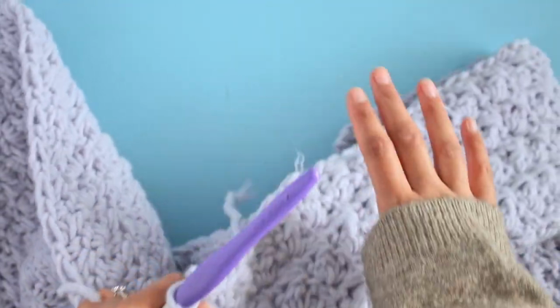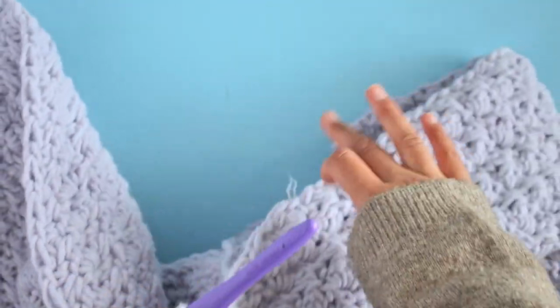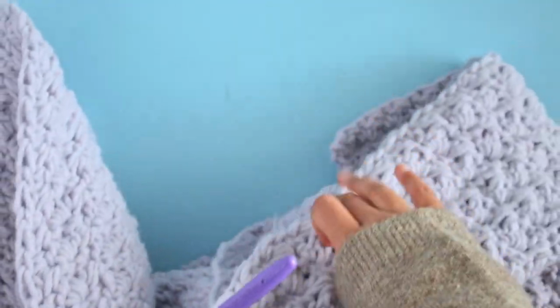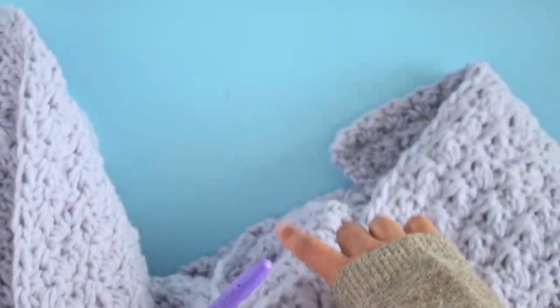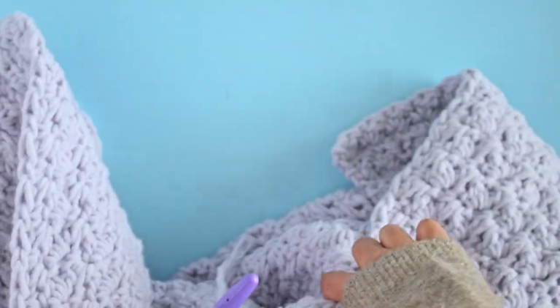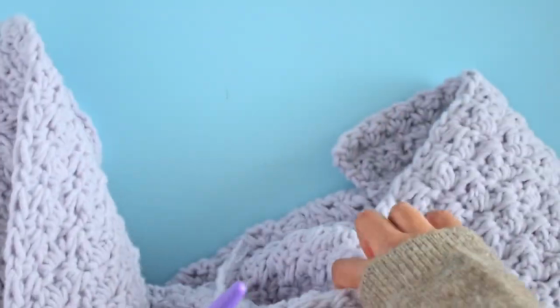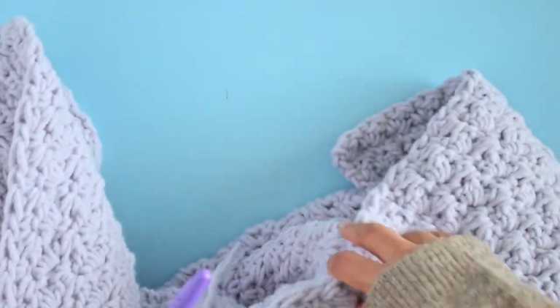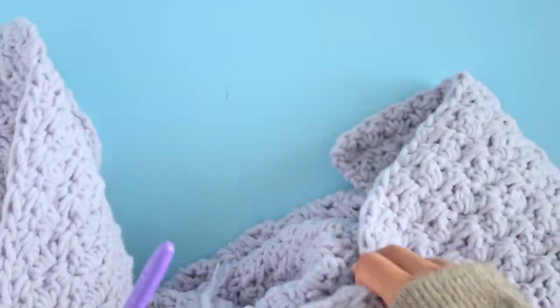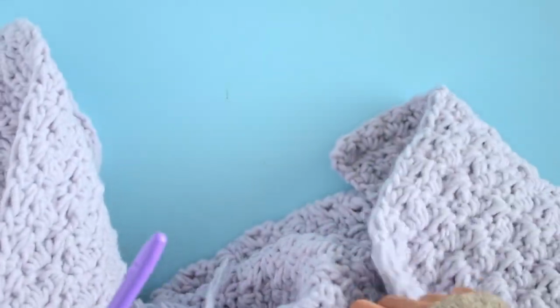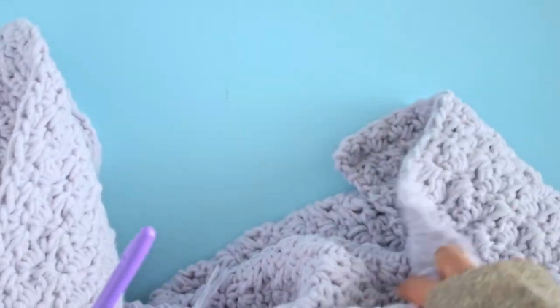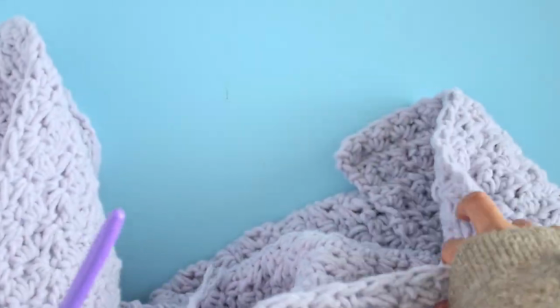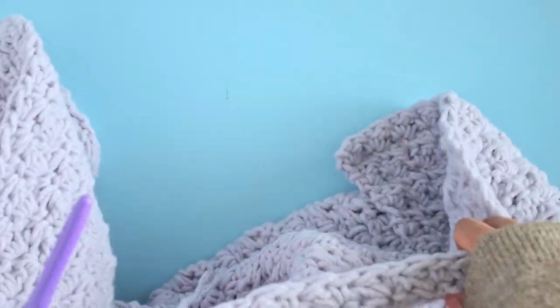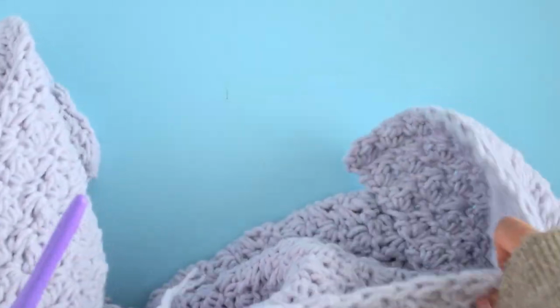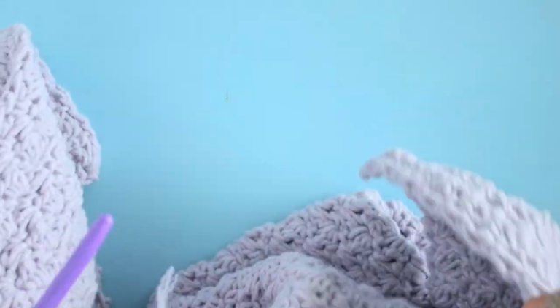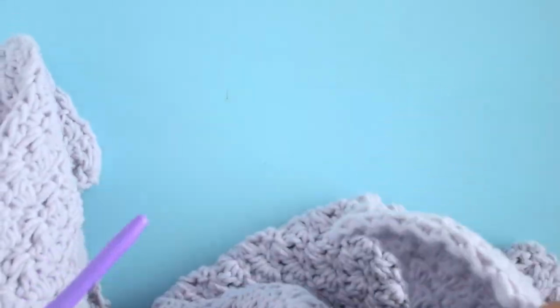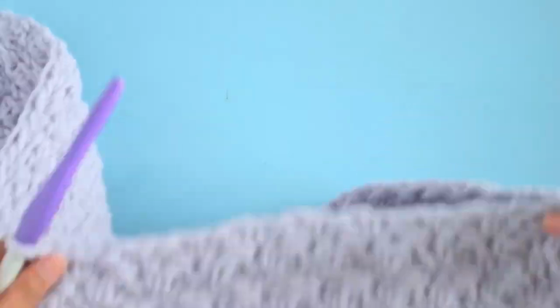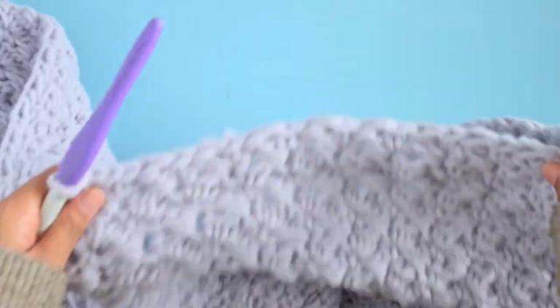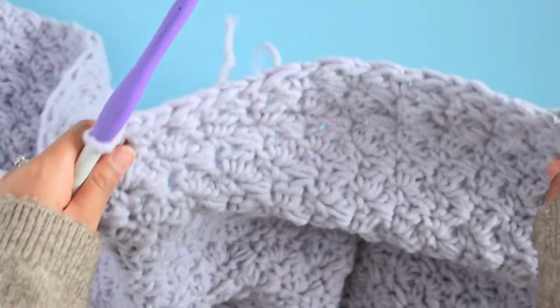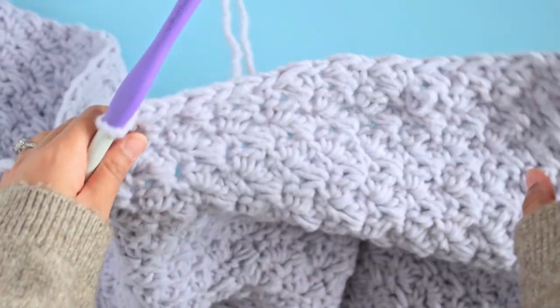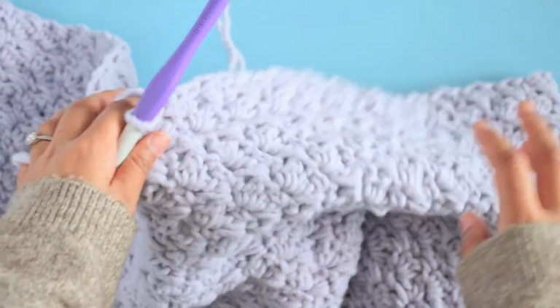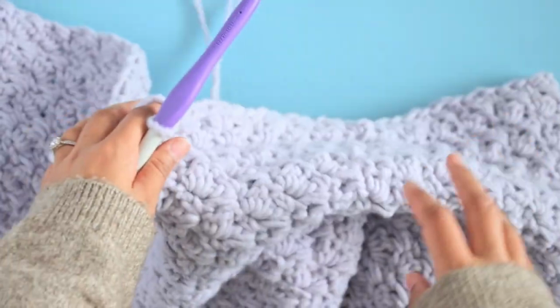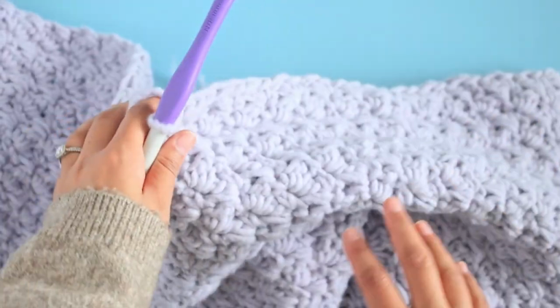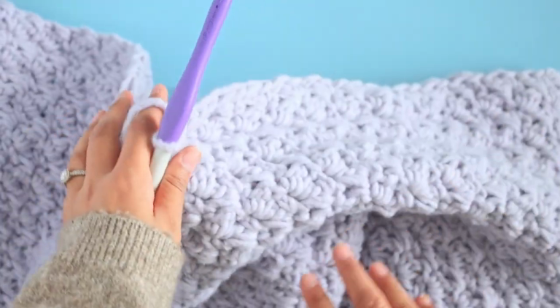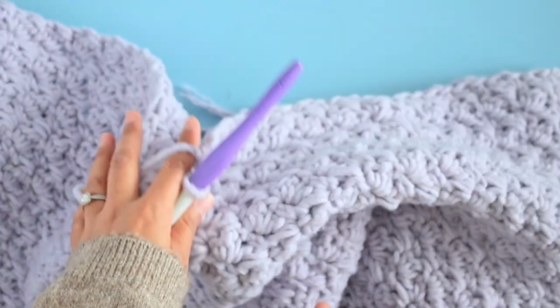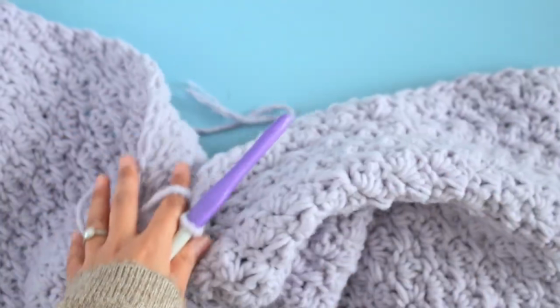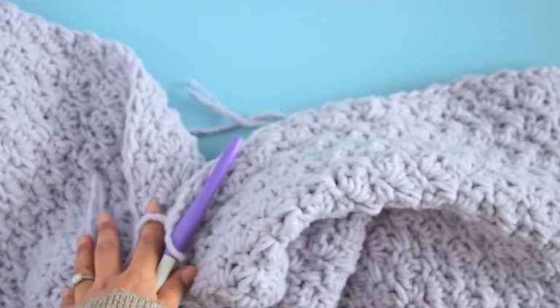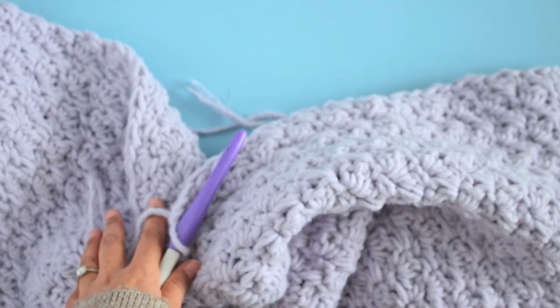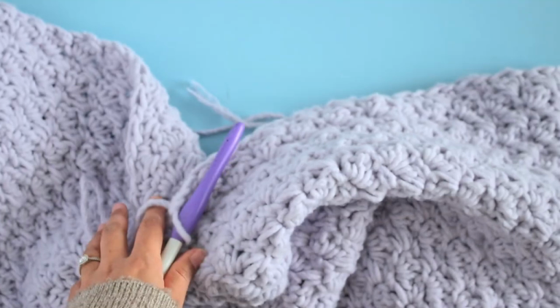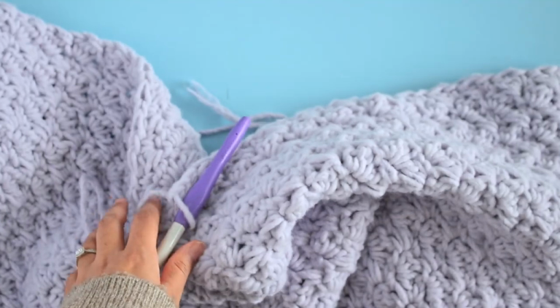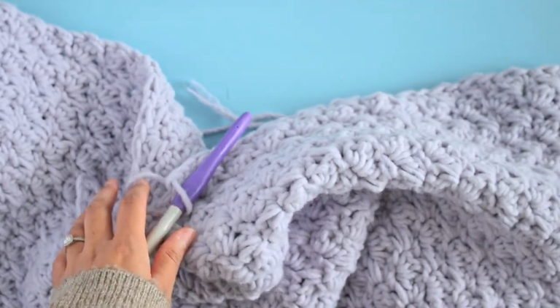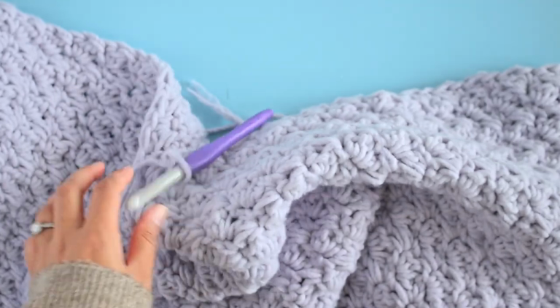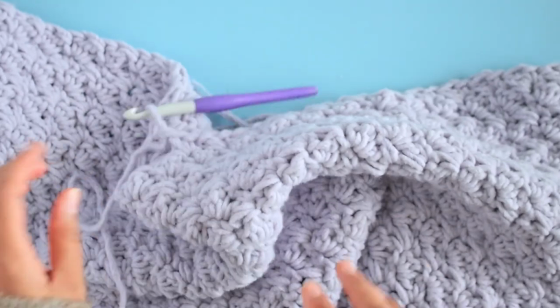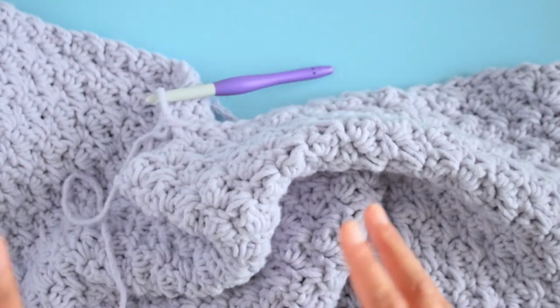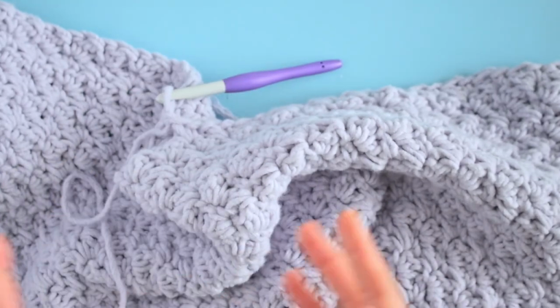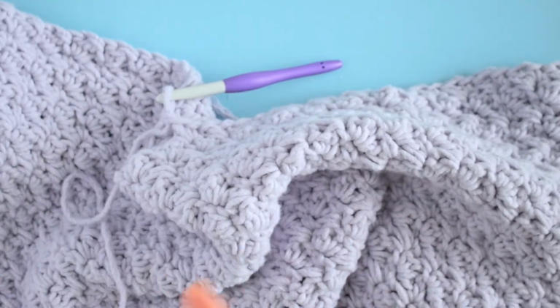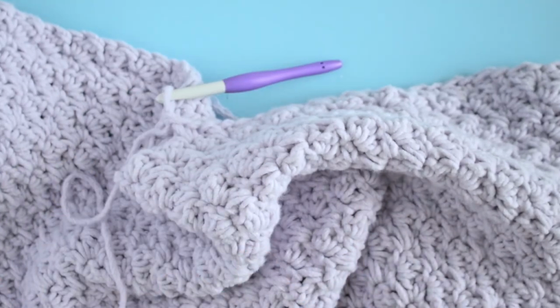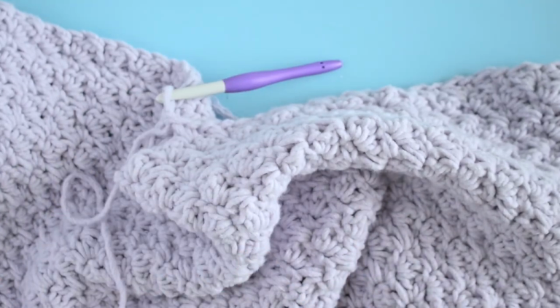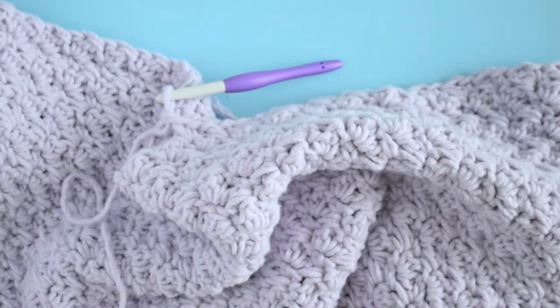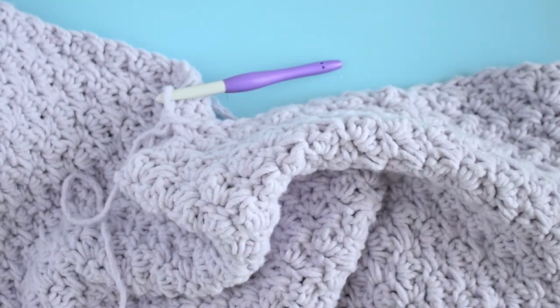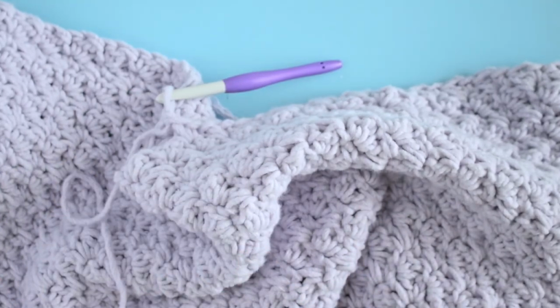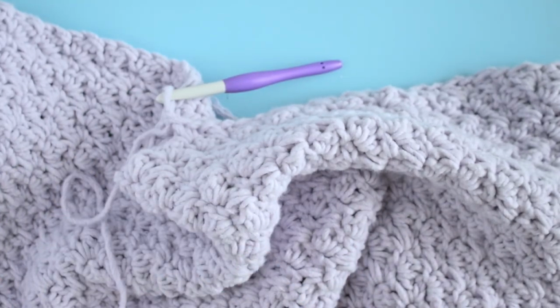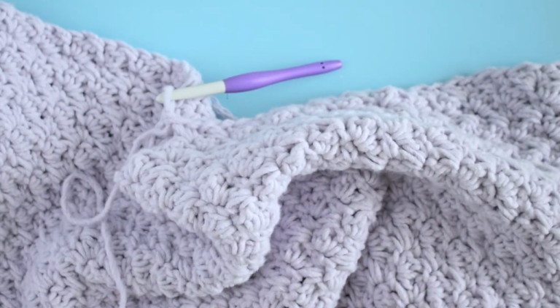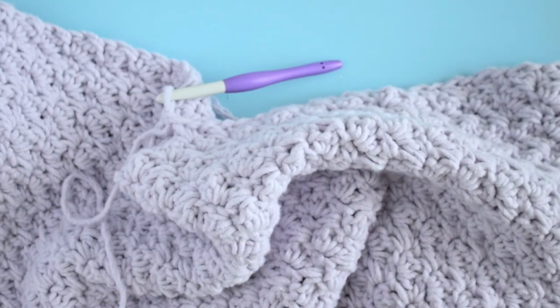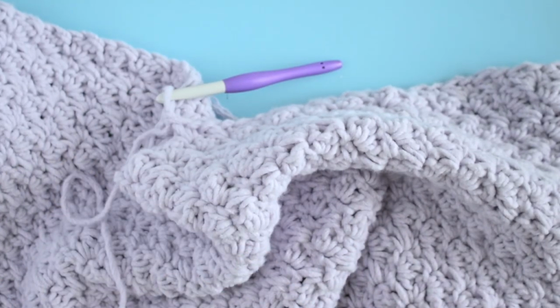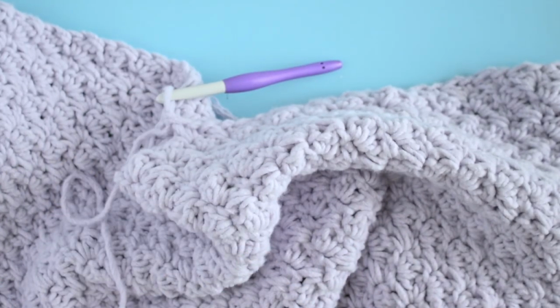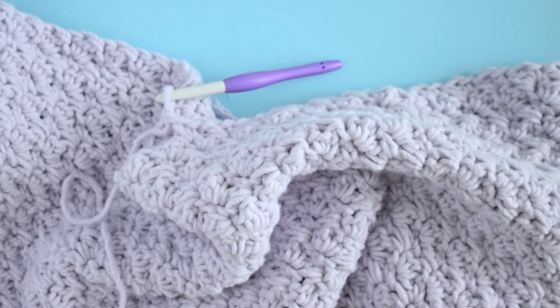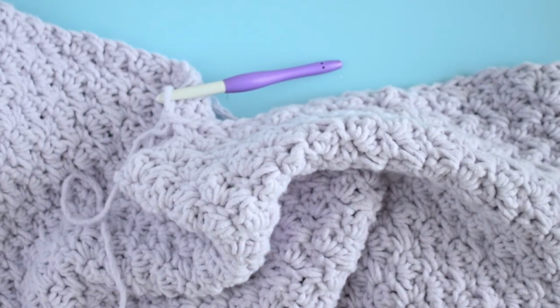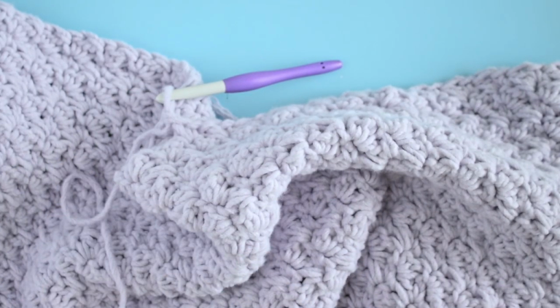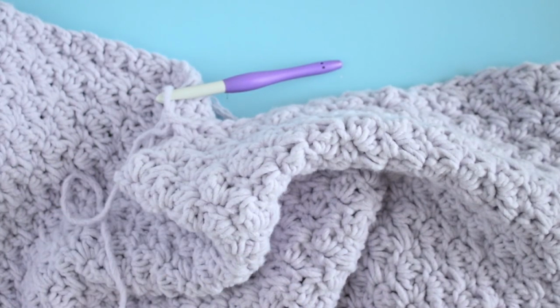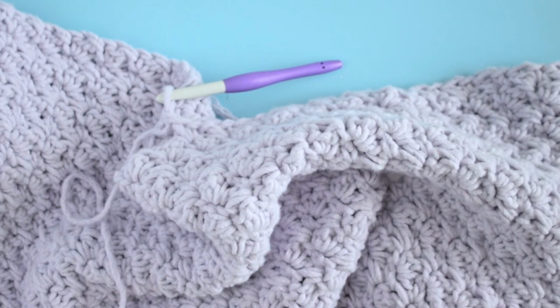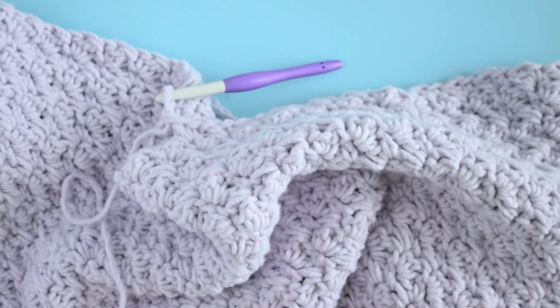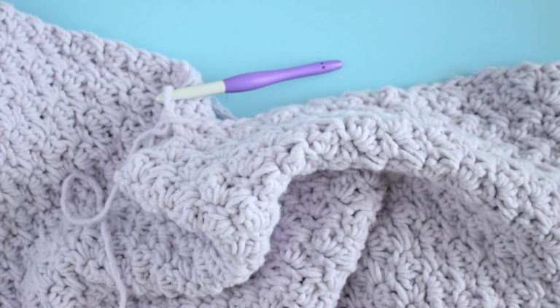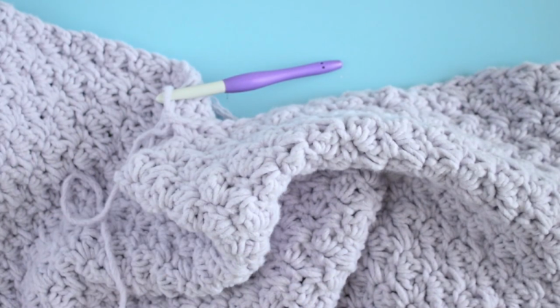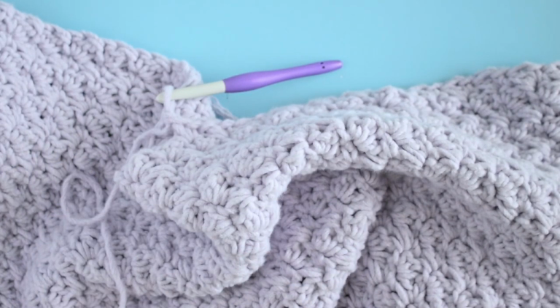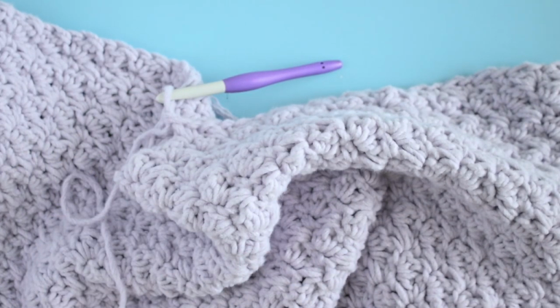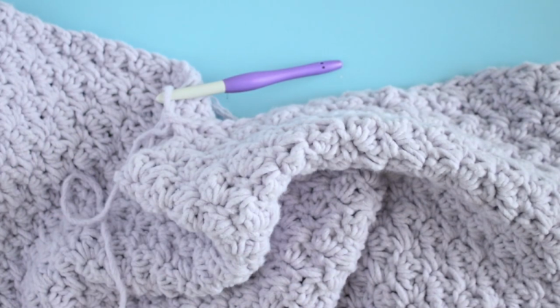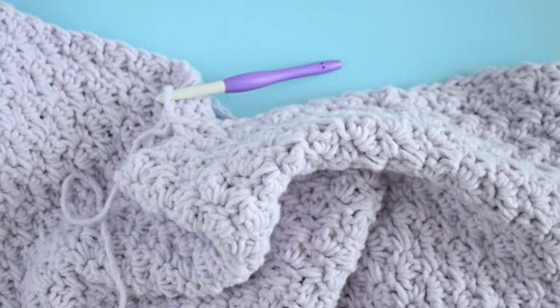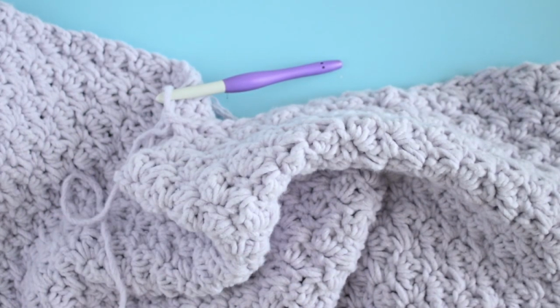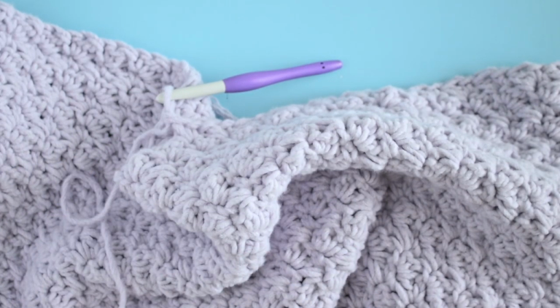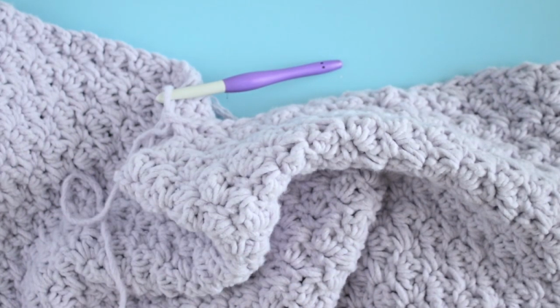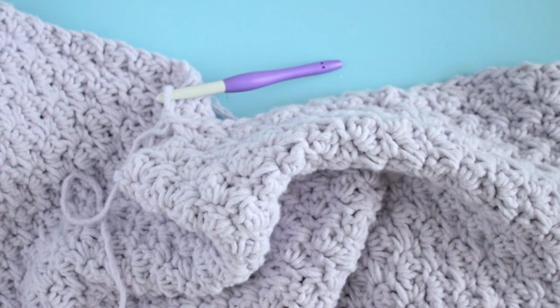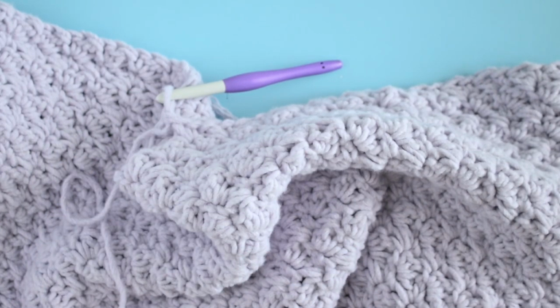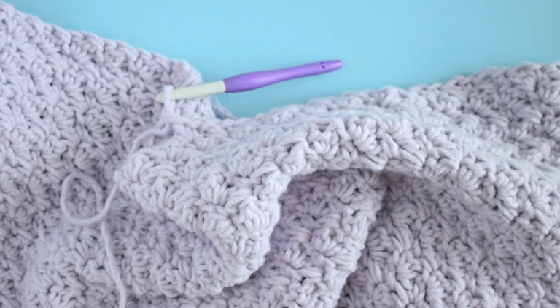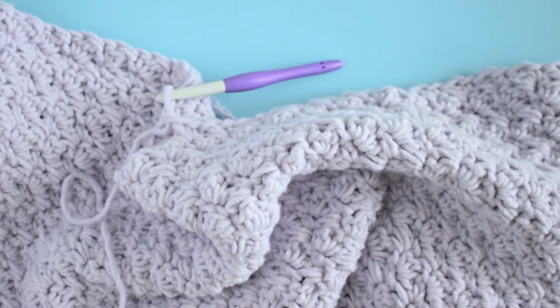I'm going to work this blanket until it's the length that I want, and then I will come back and show you how to finish it off with a nice border.